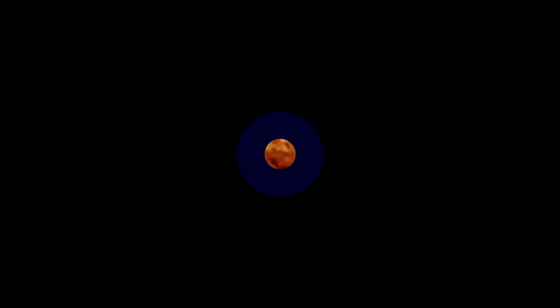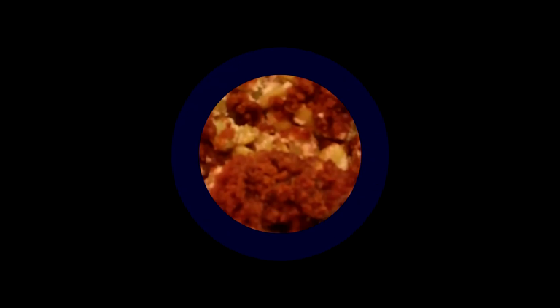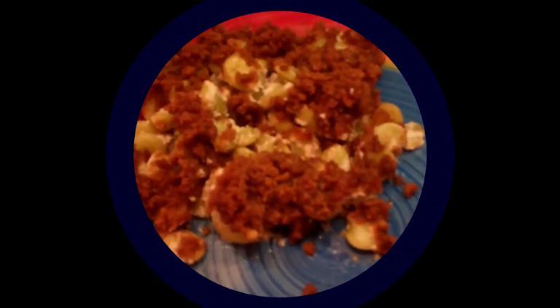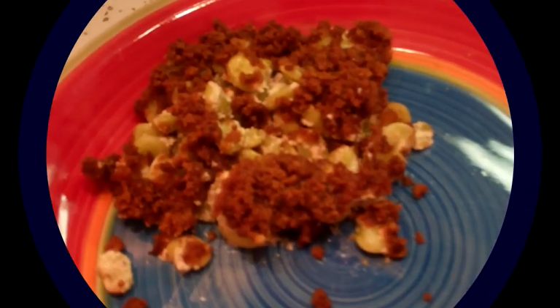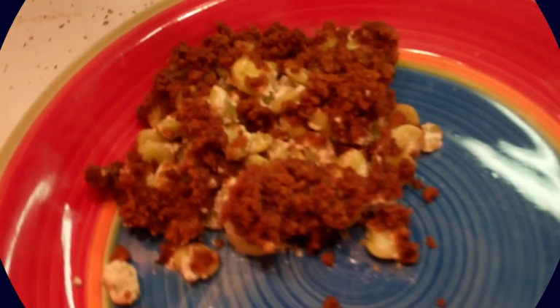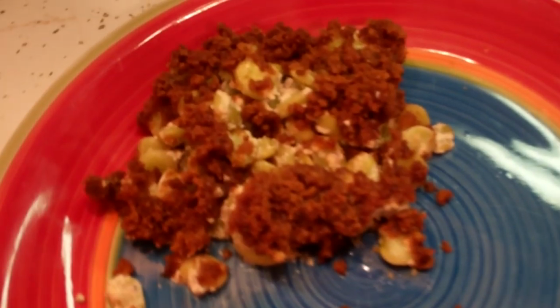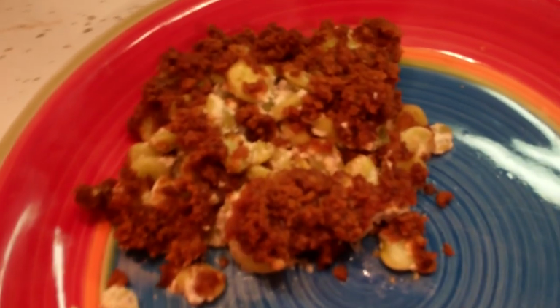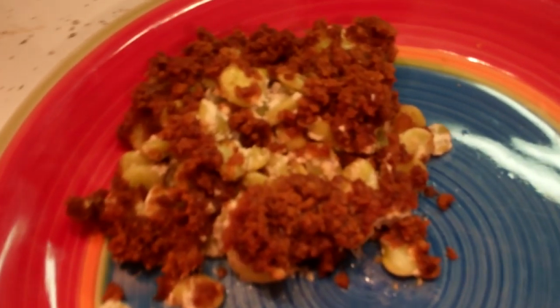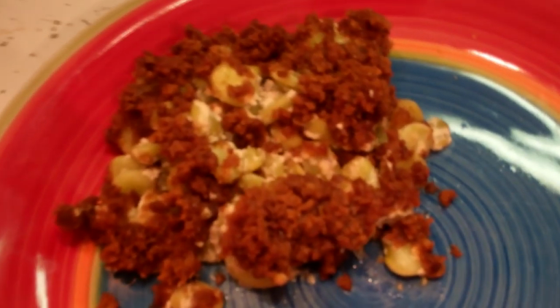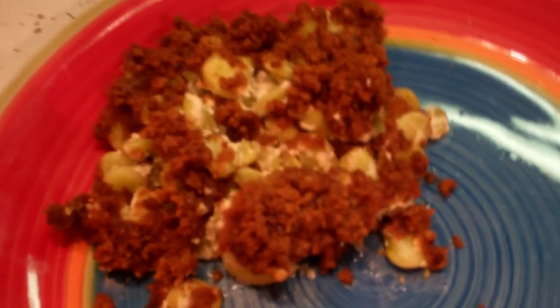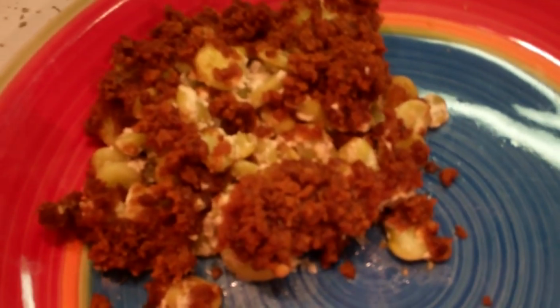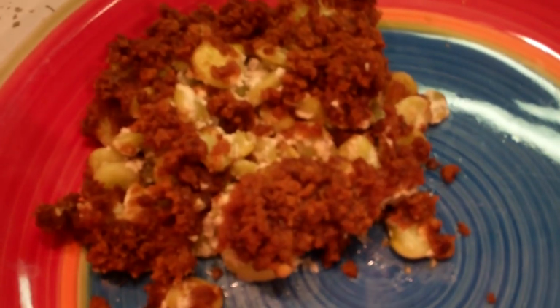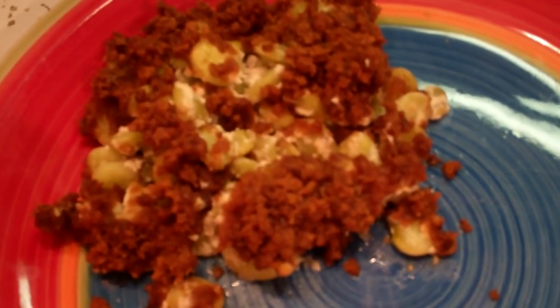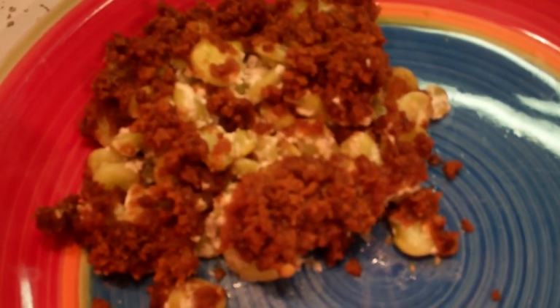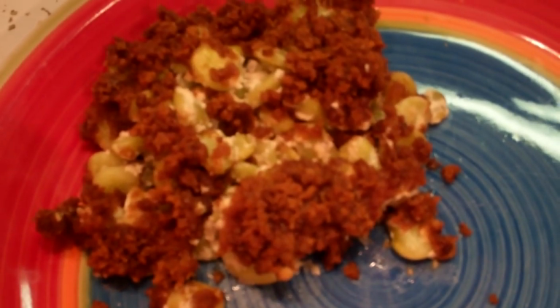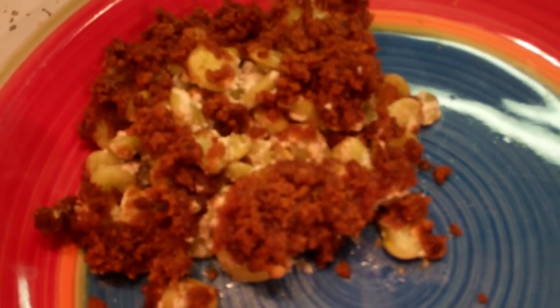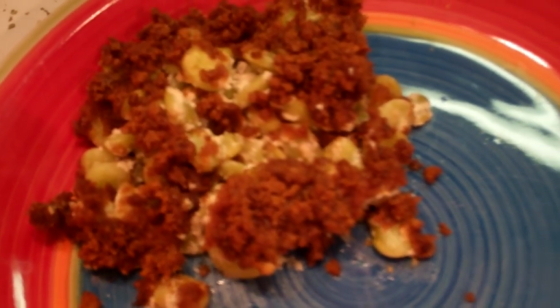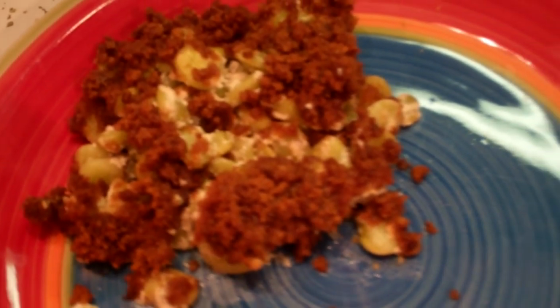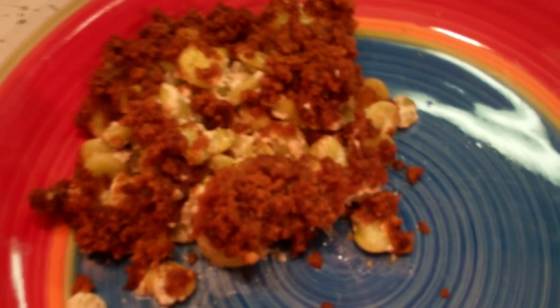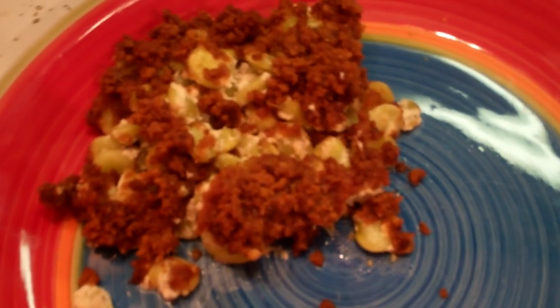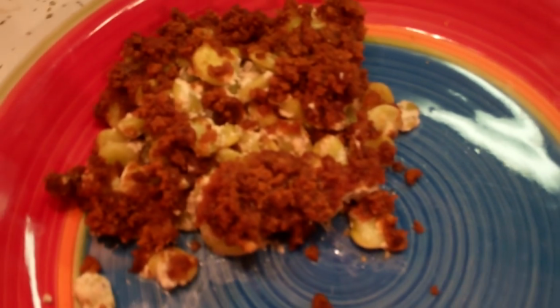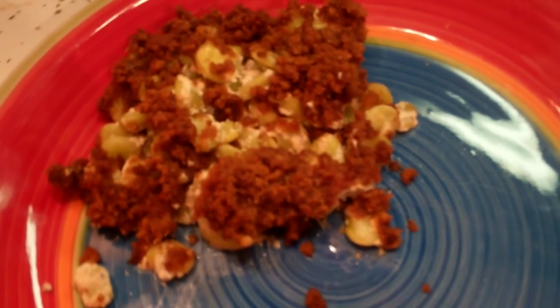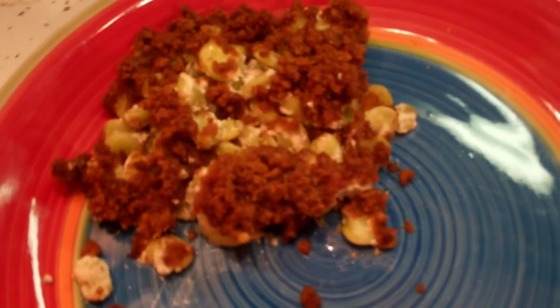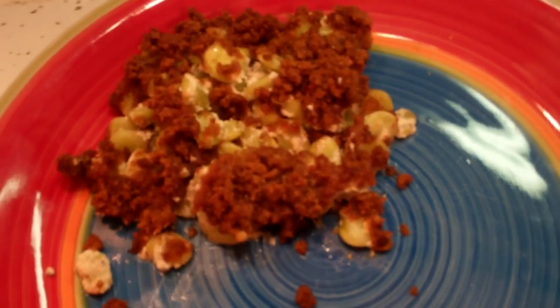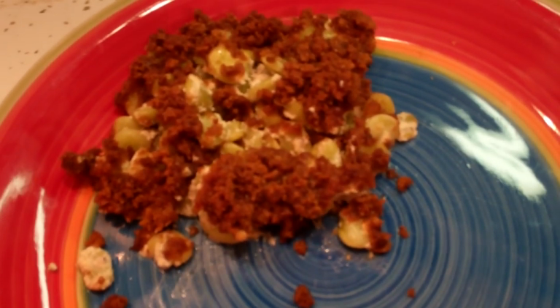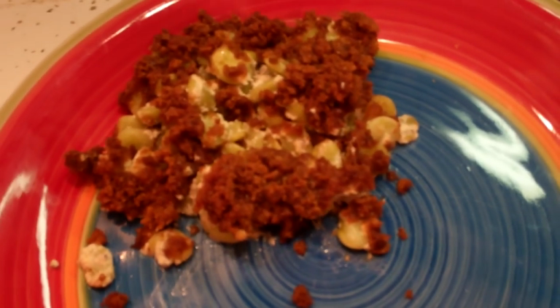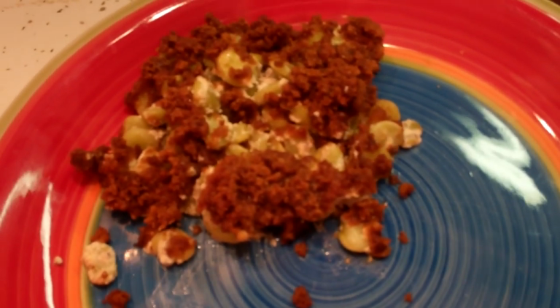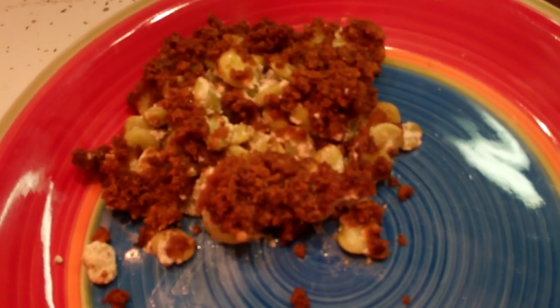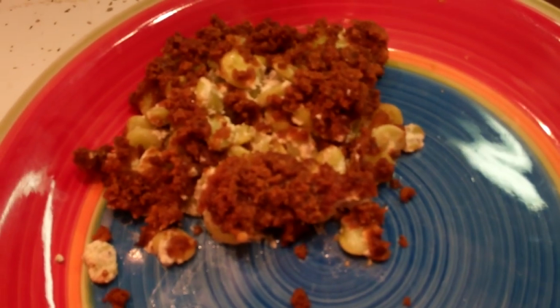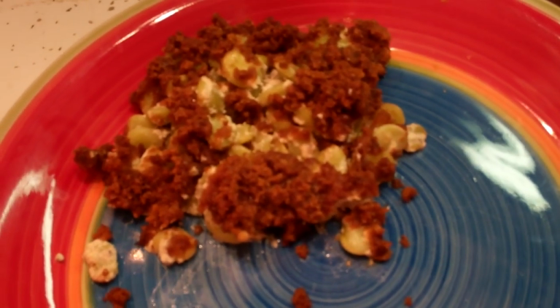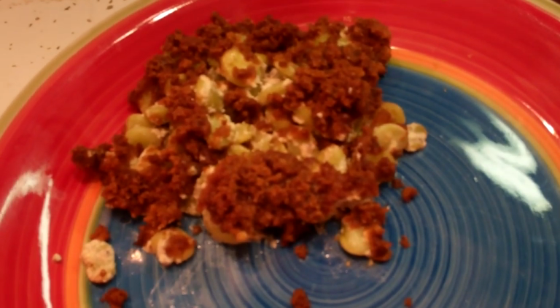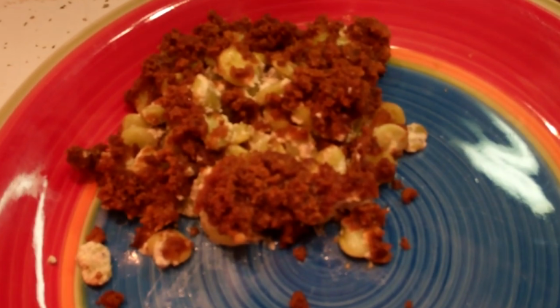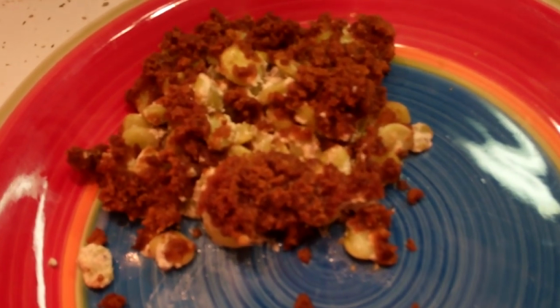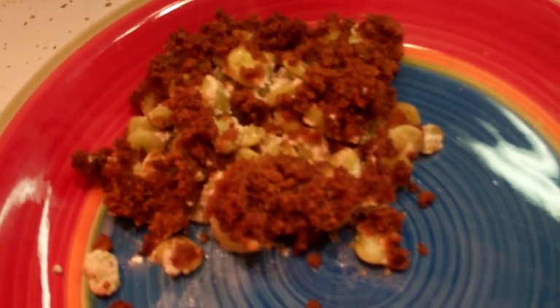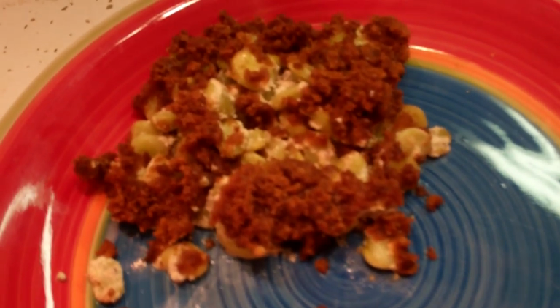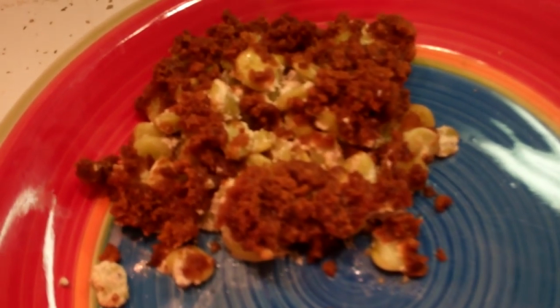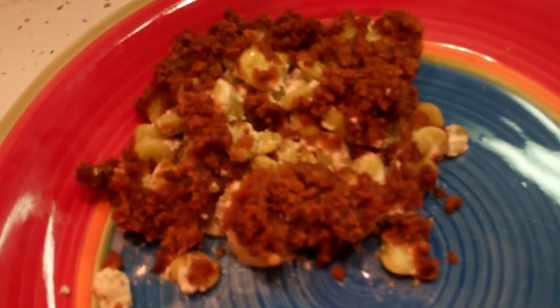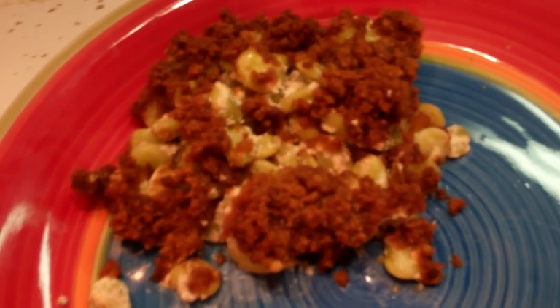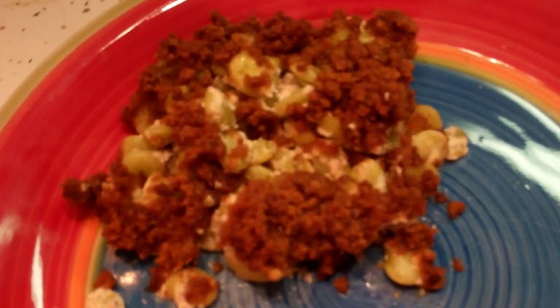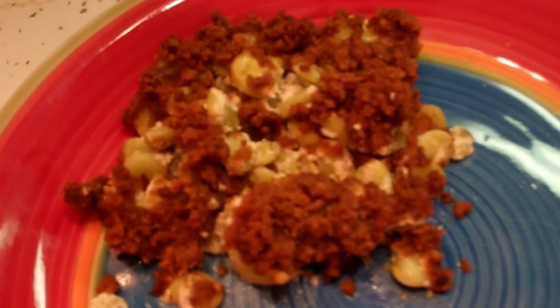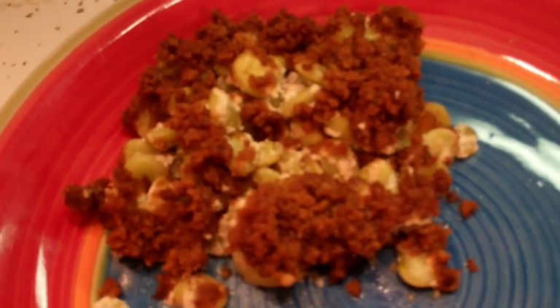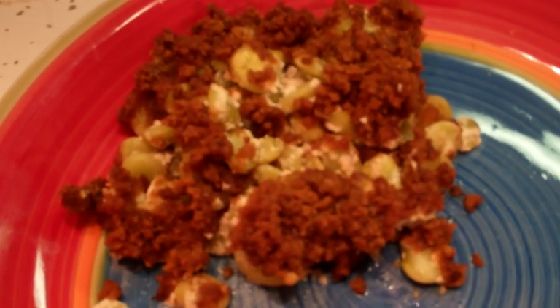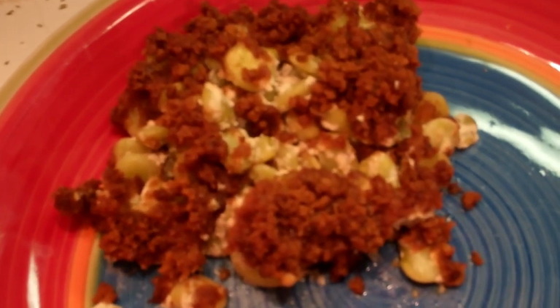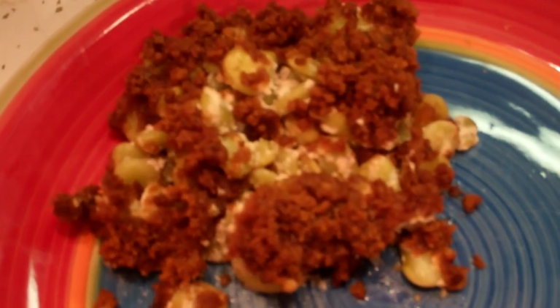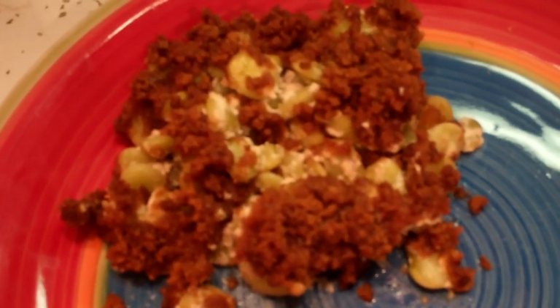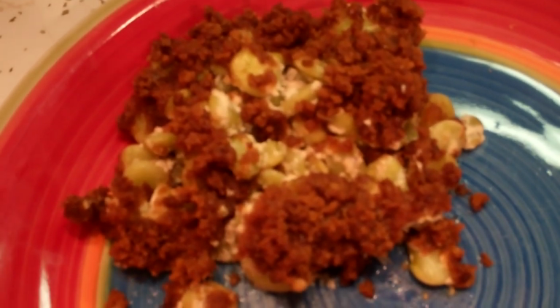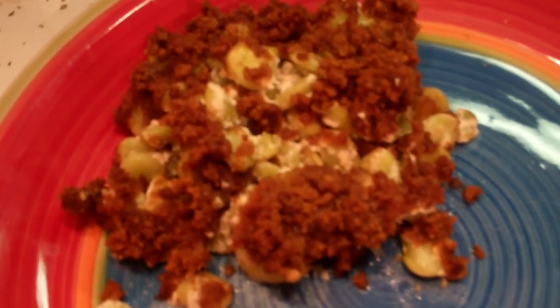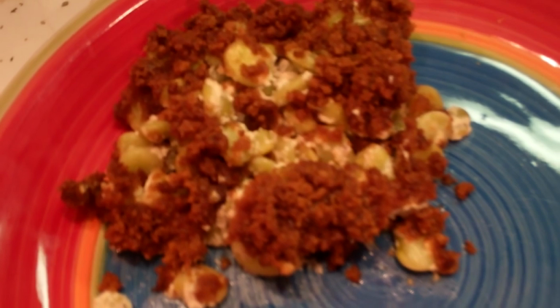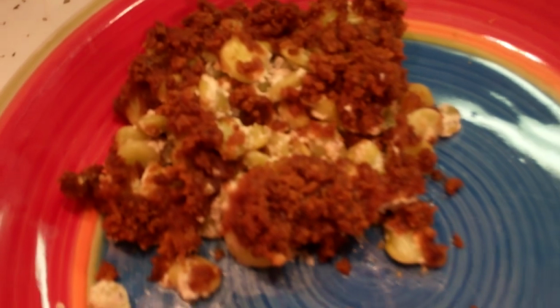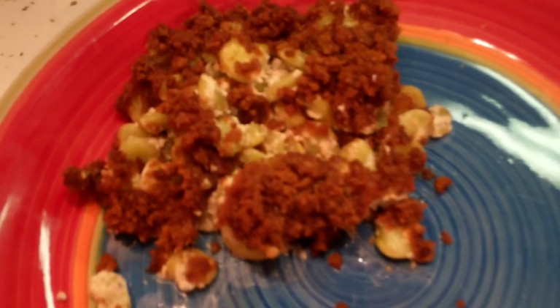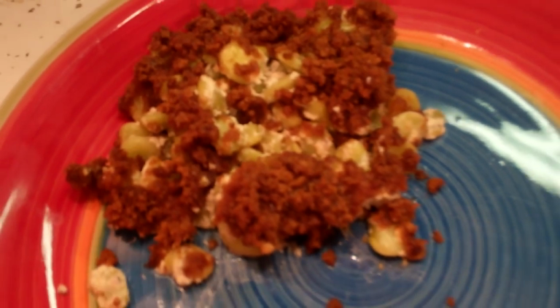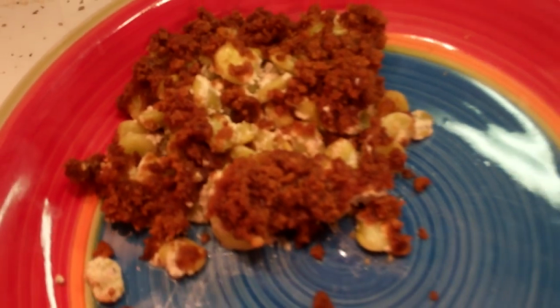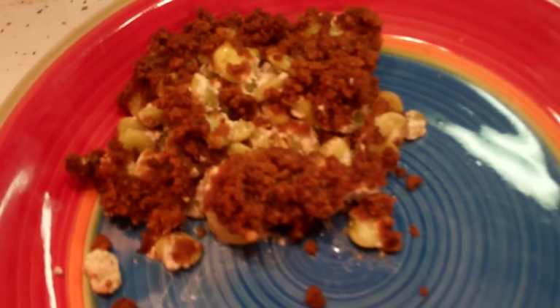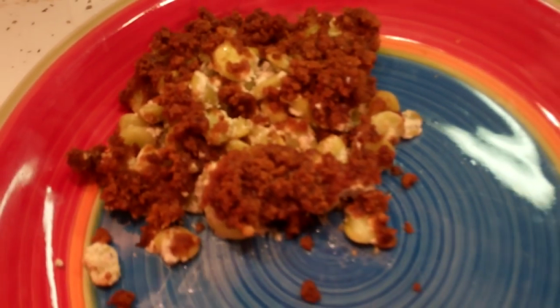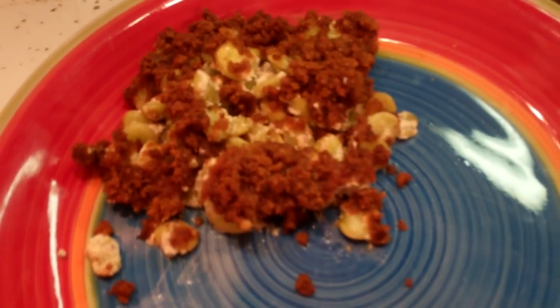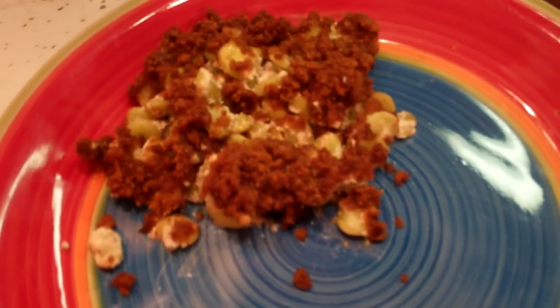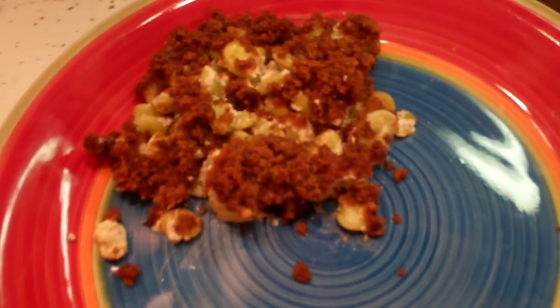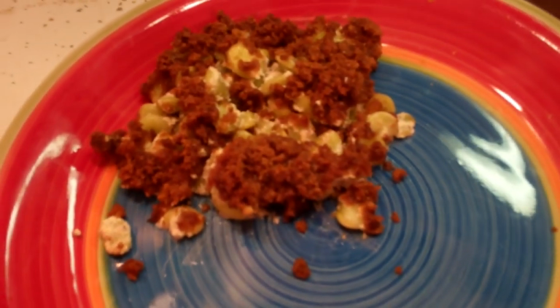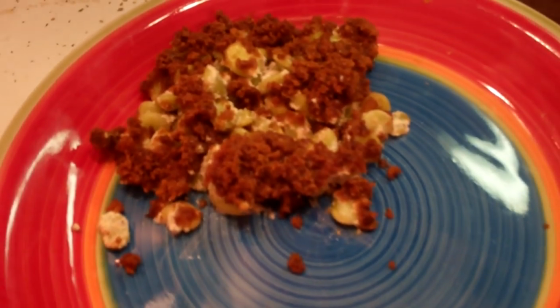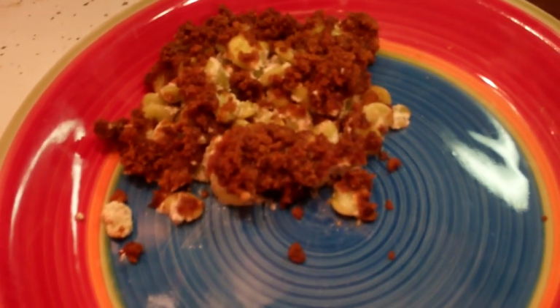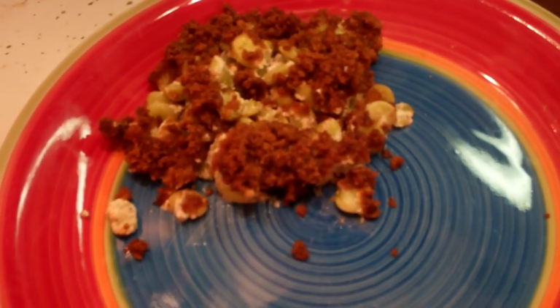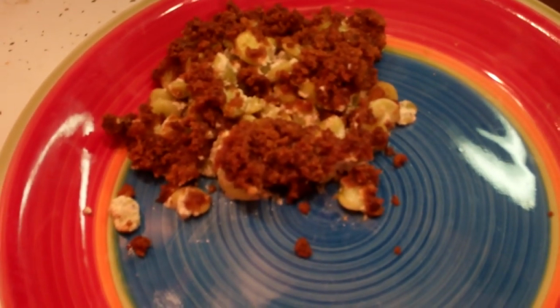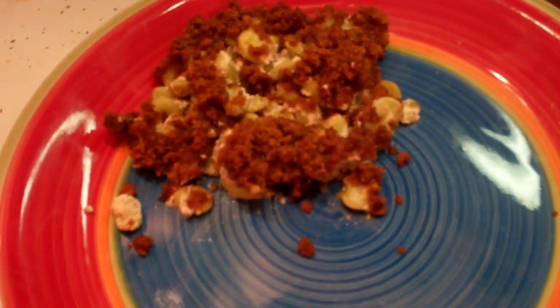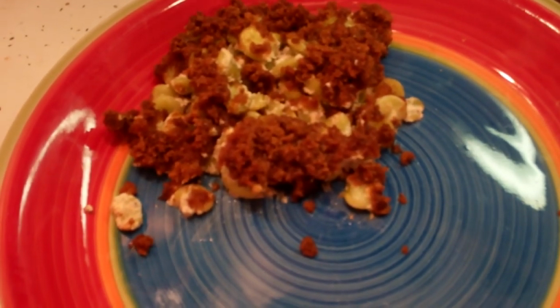I show you how to take gingerbread cookies and make a great lima bean side dish — up next on Trailer Park Cookin'.